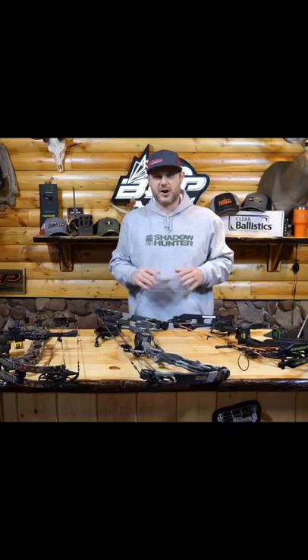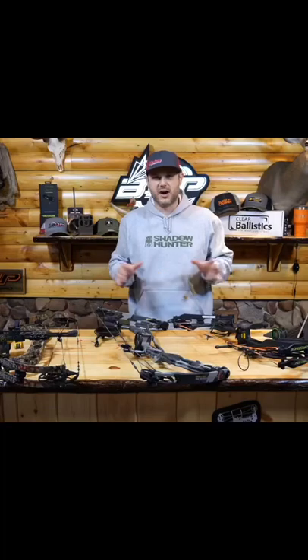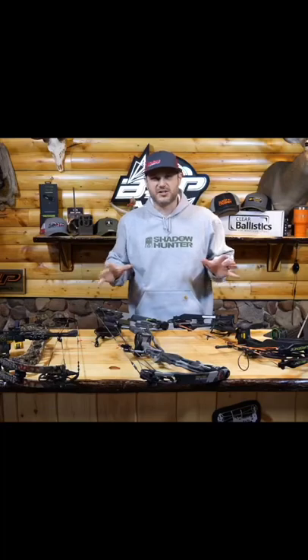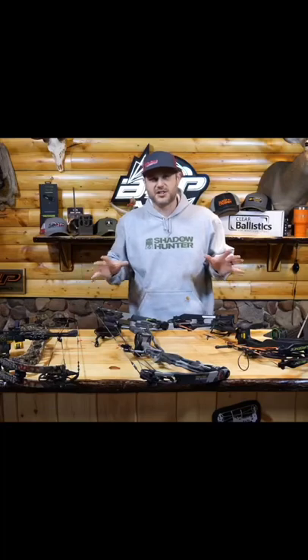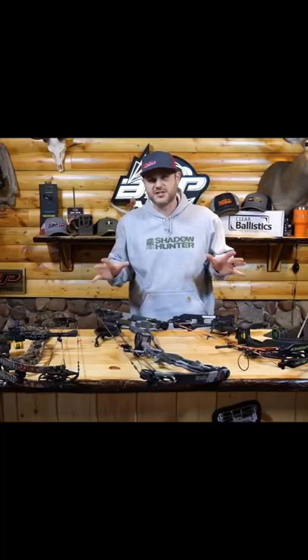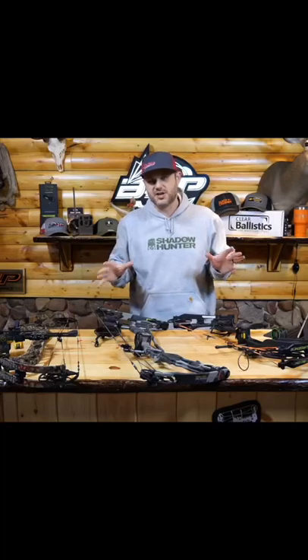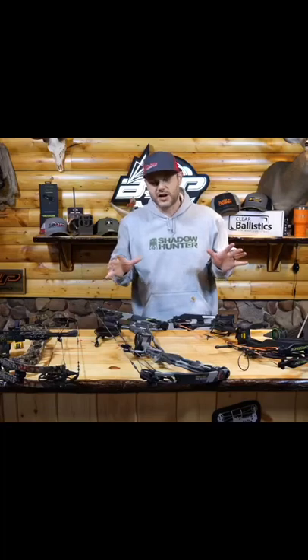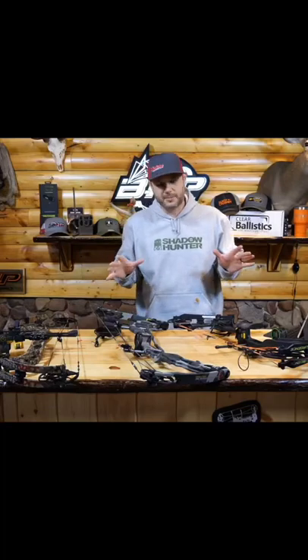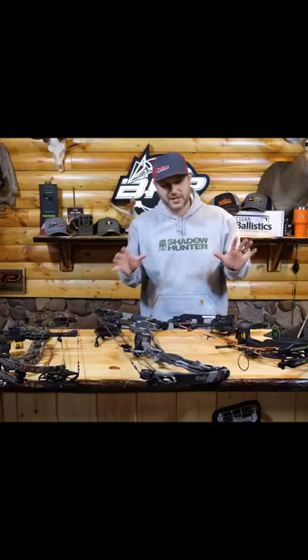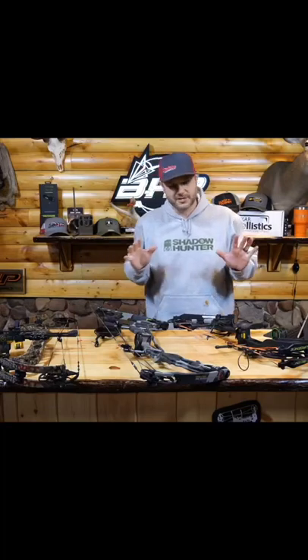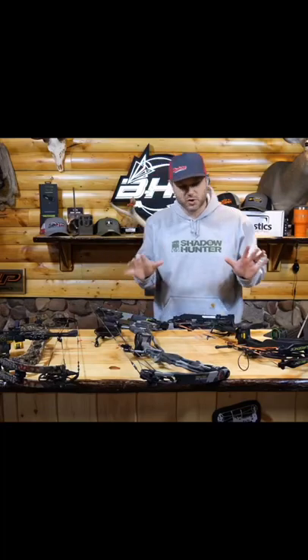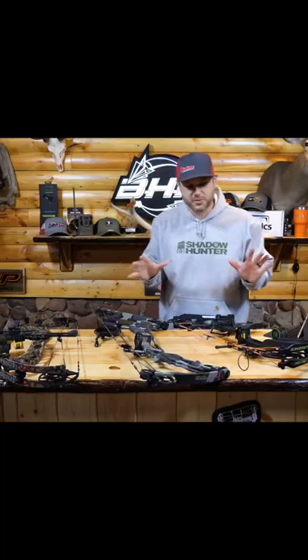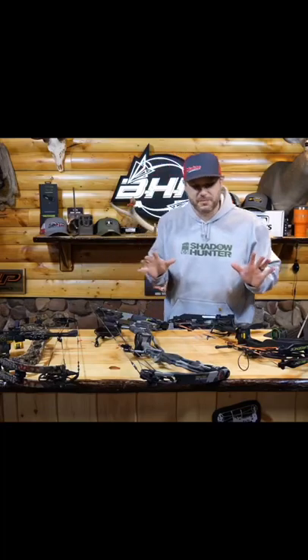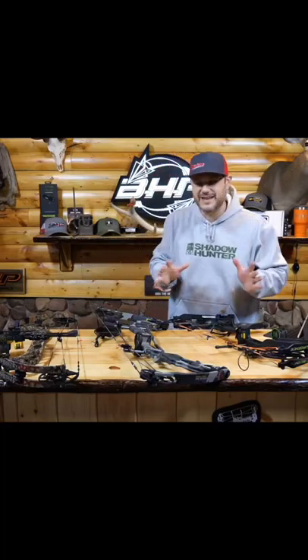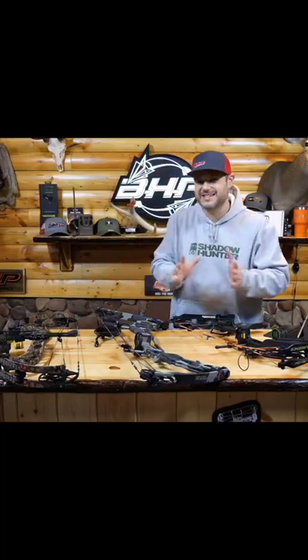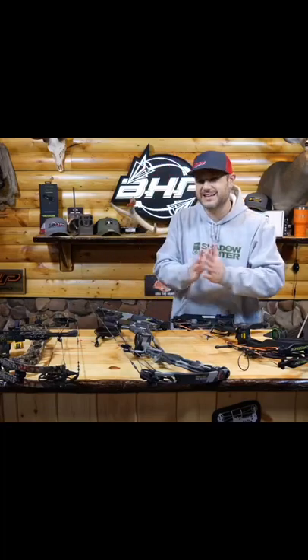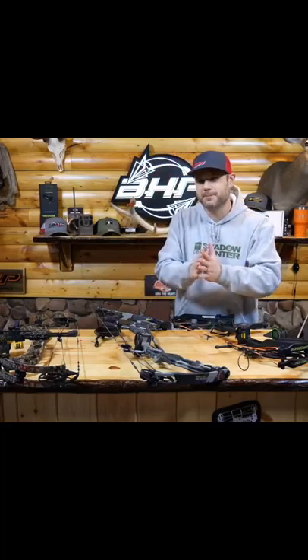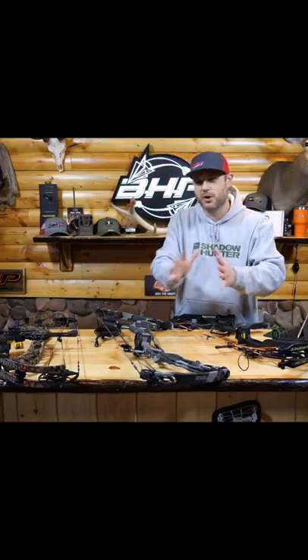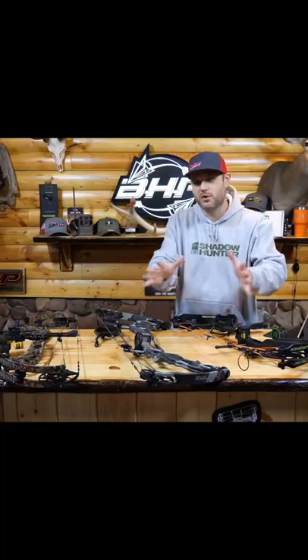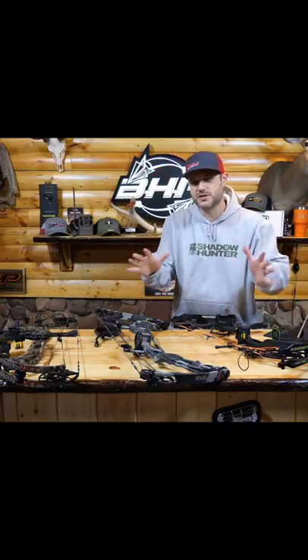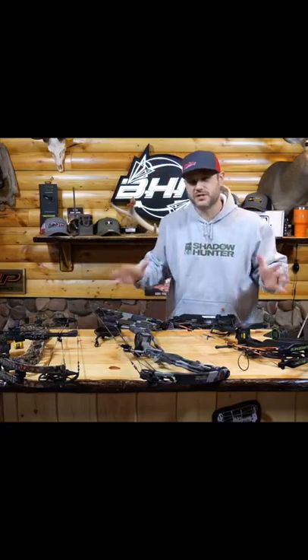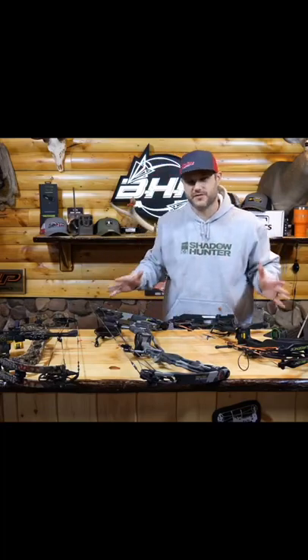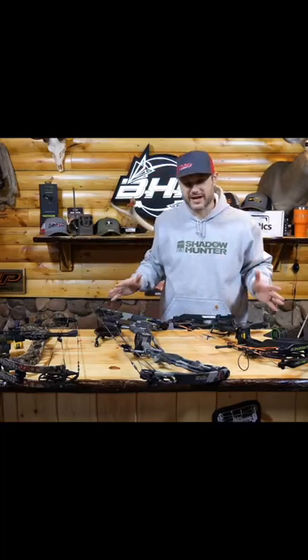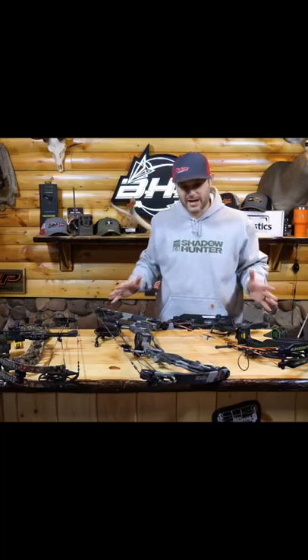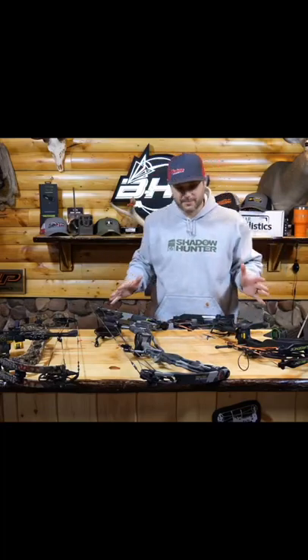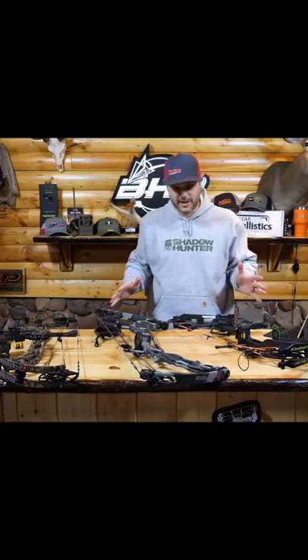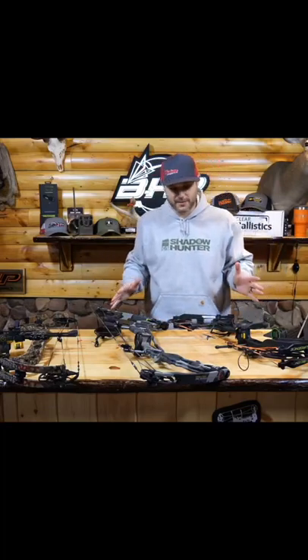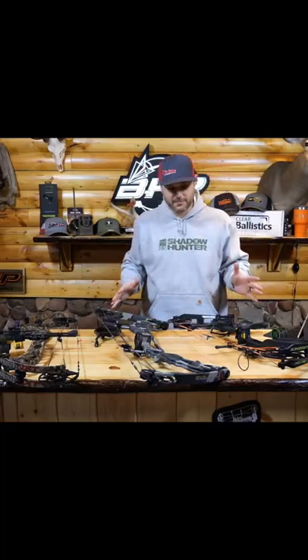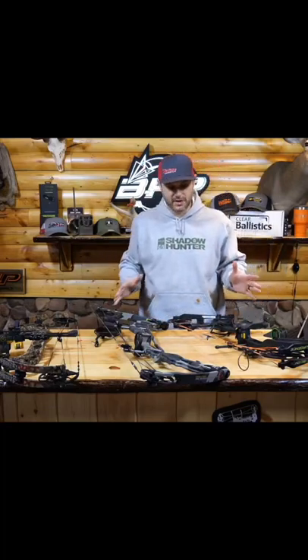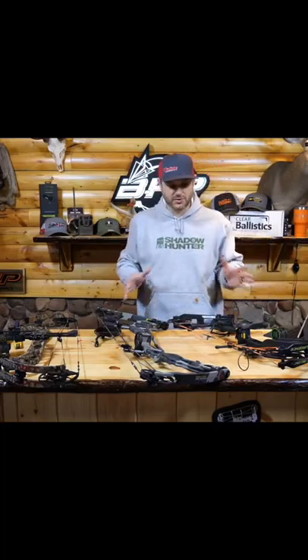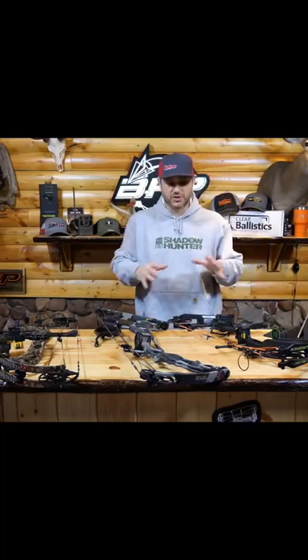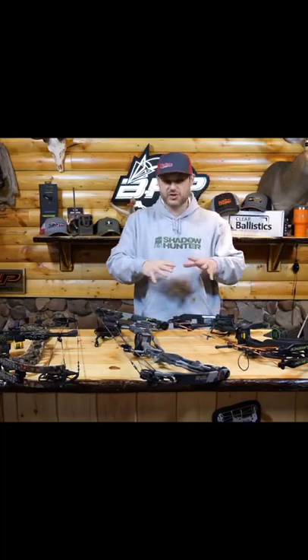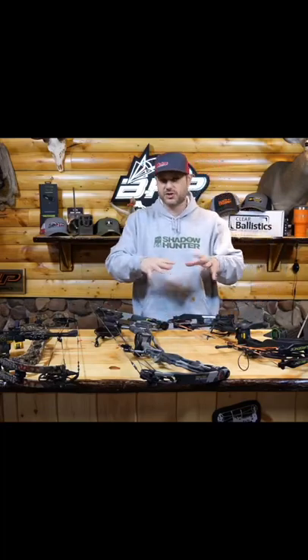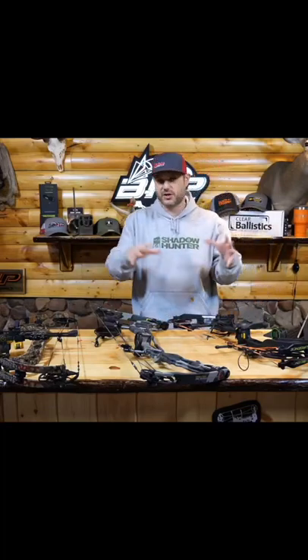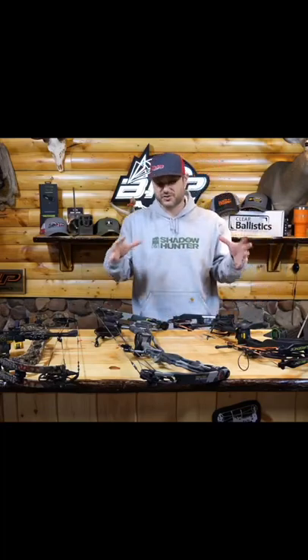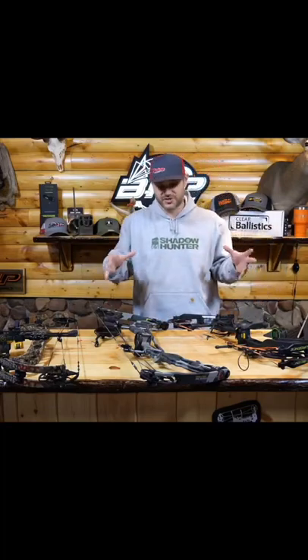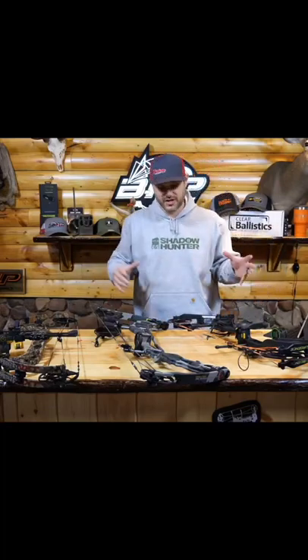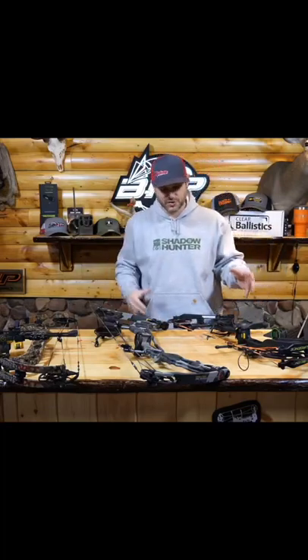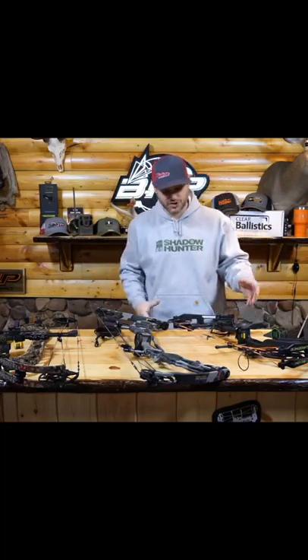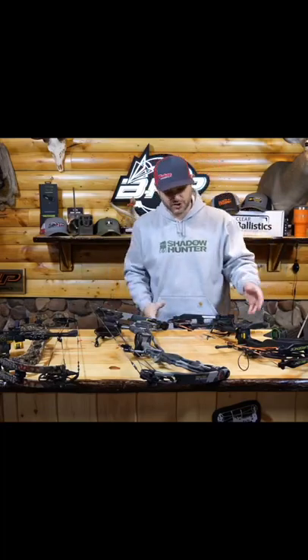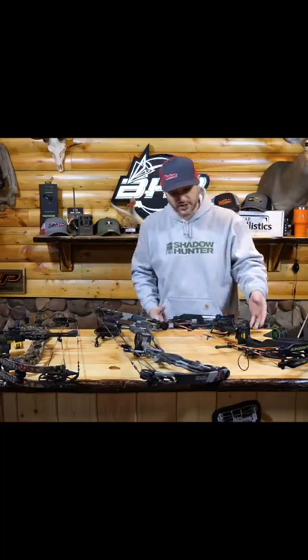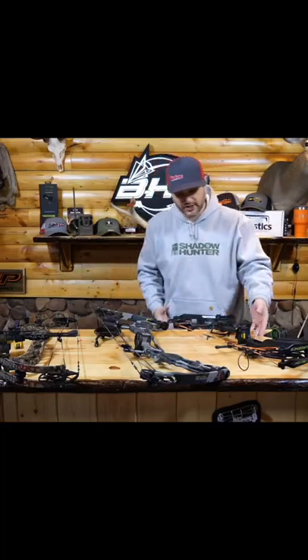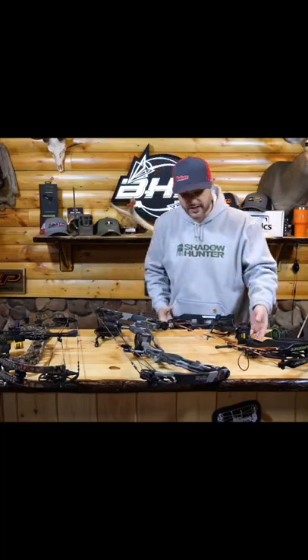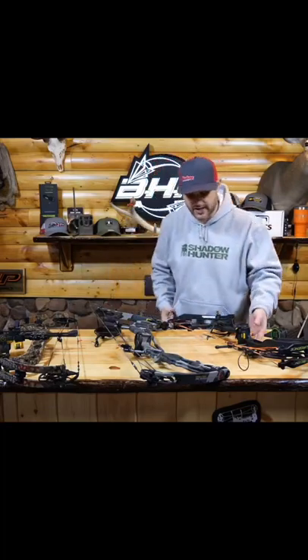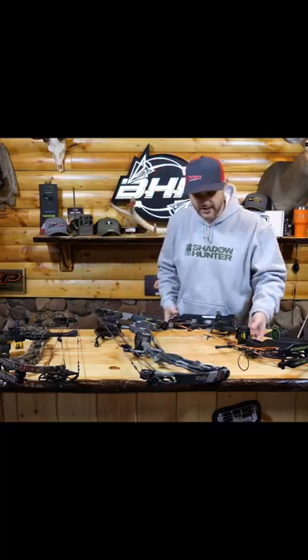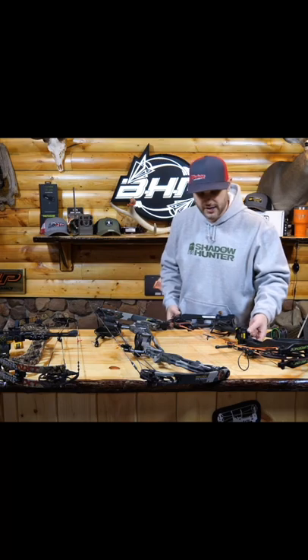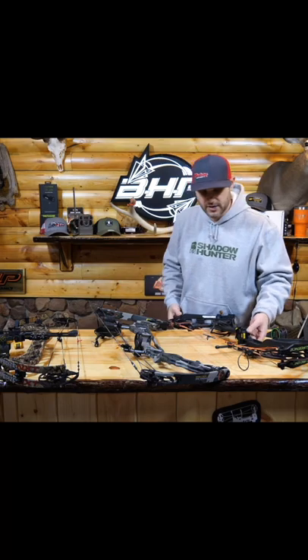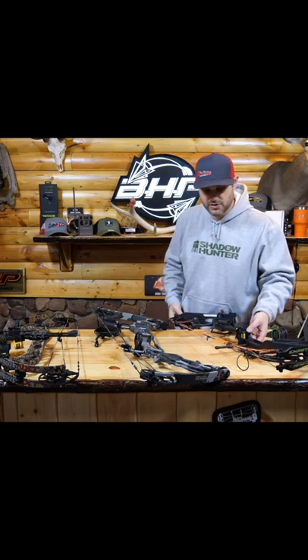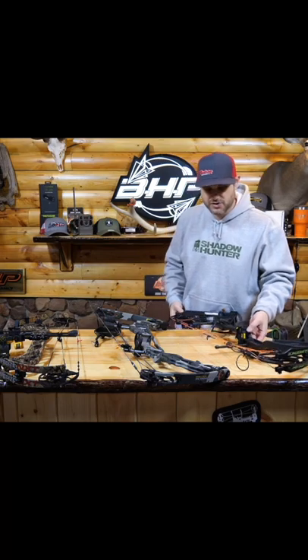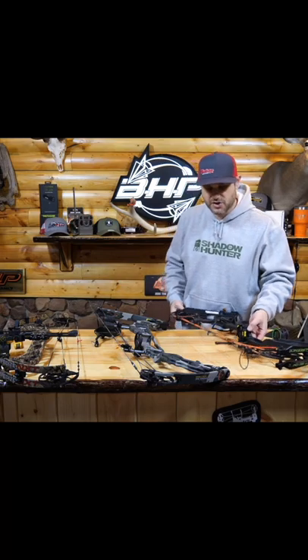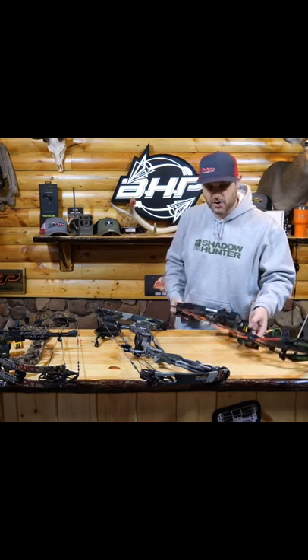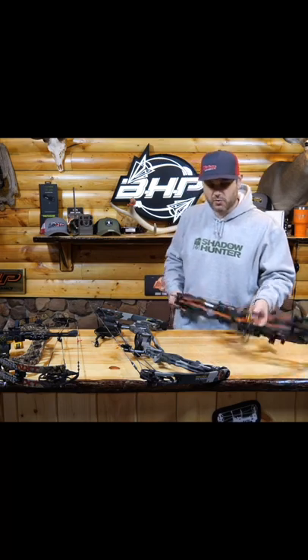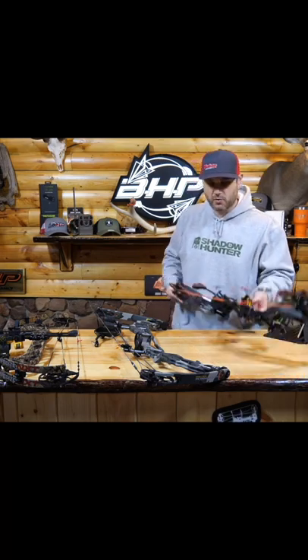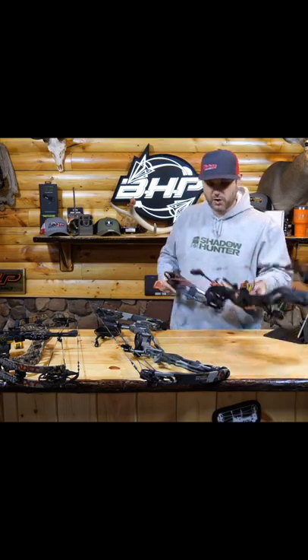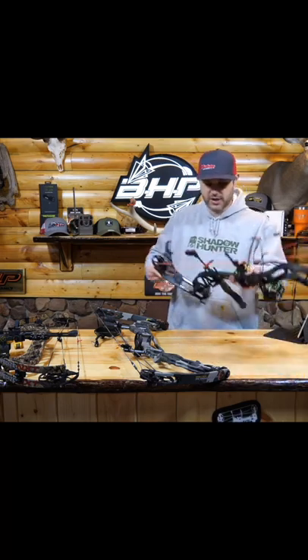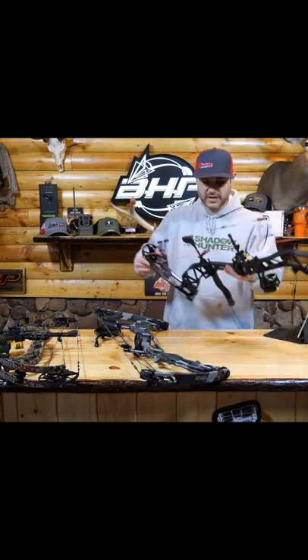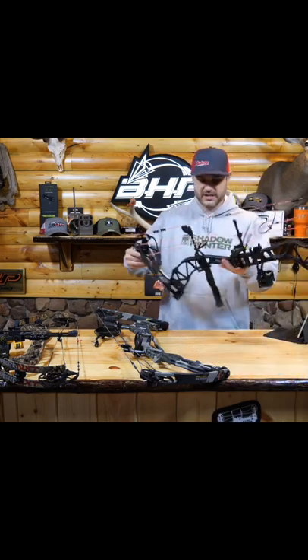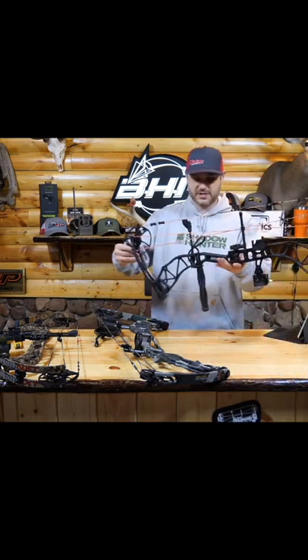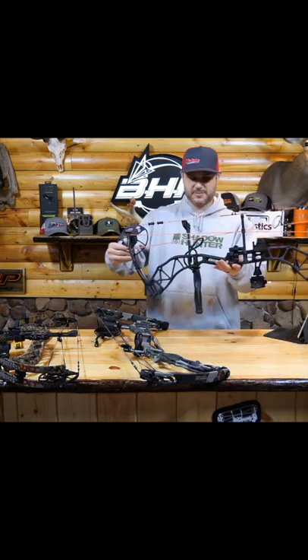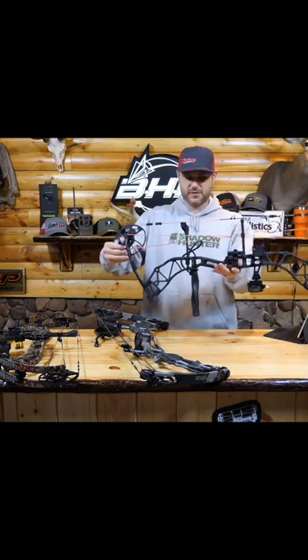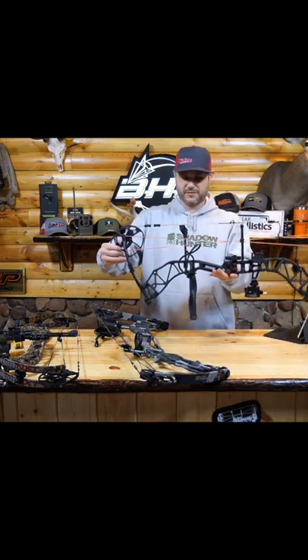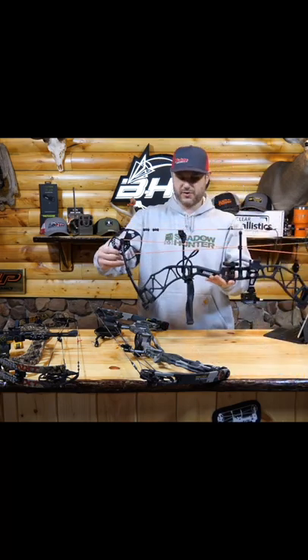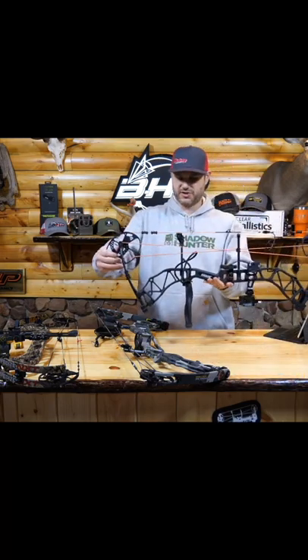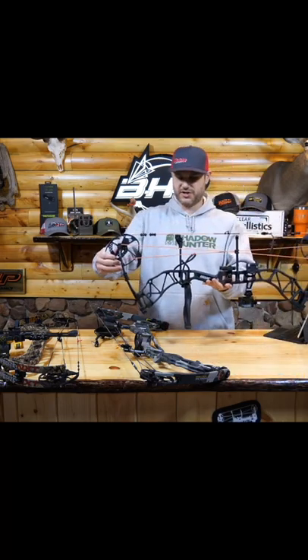All right, so let's talk about the most basic components of a compound bow, just so you understand what you're looking at. We'll look at this bow first here.